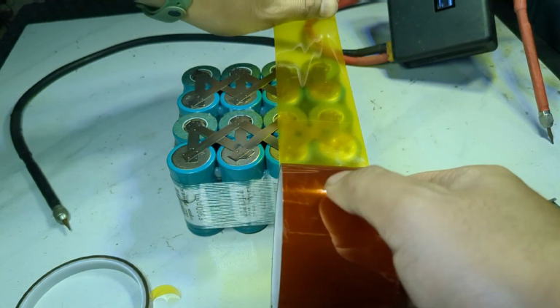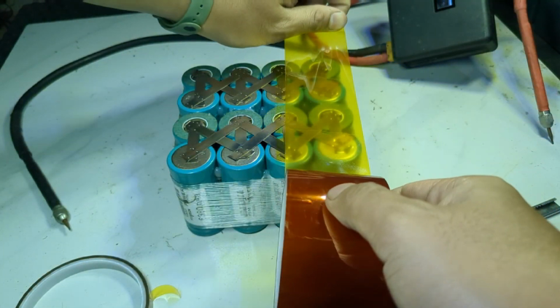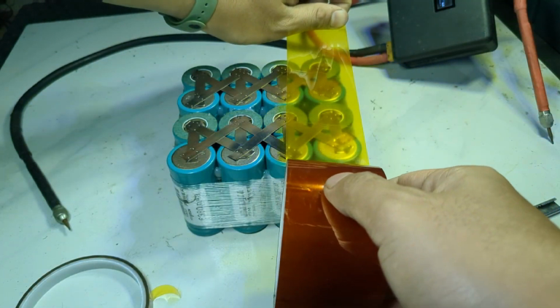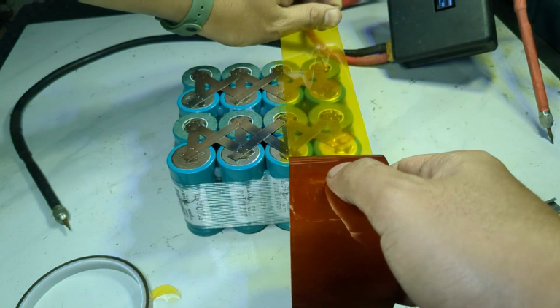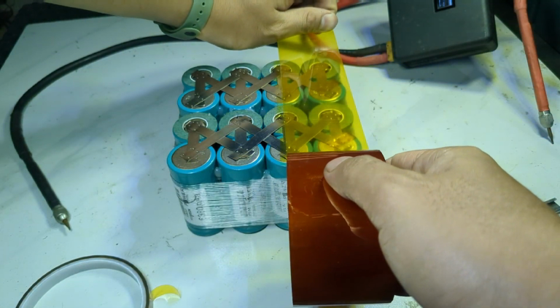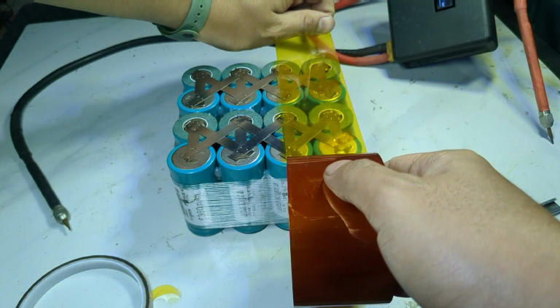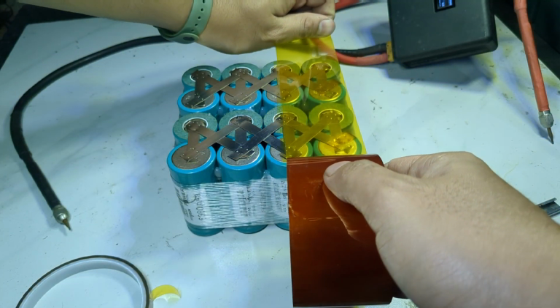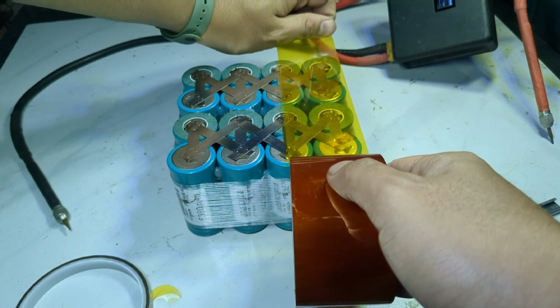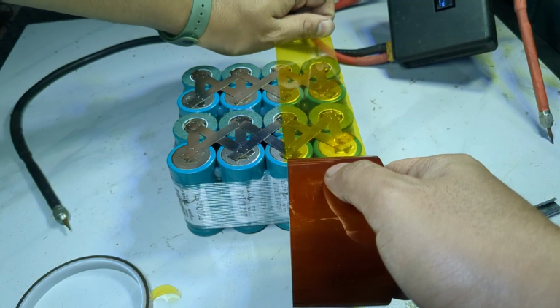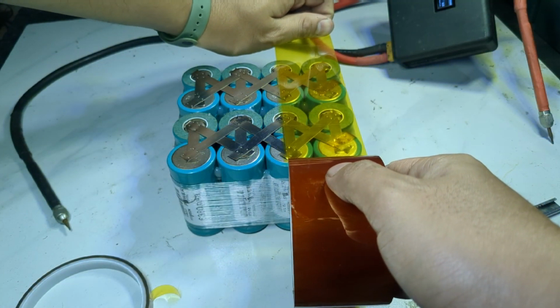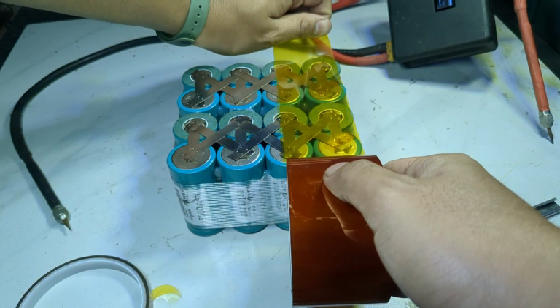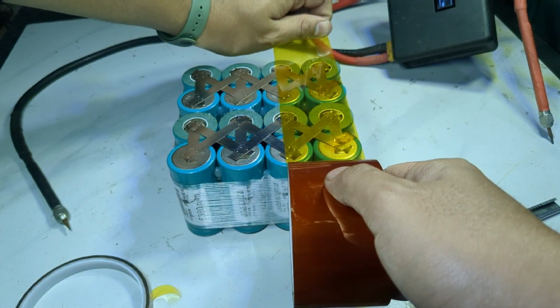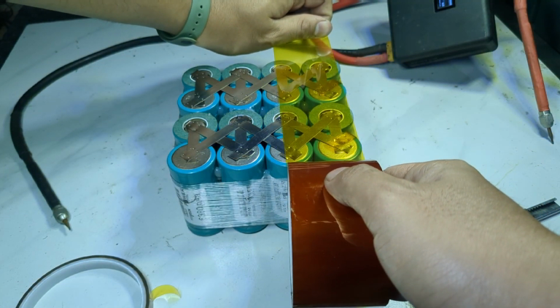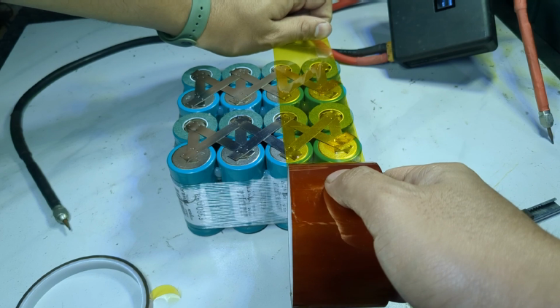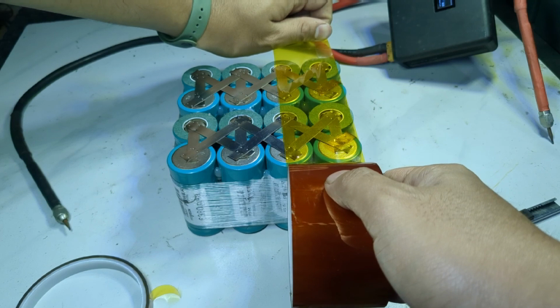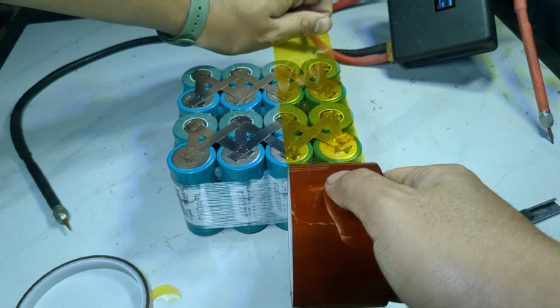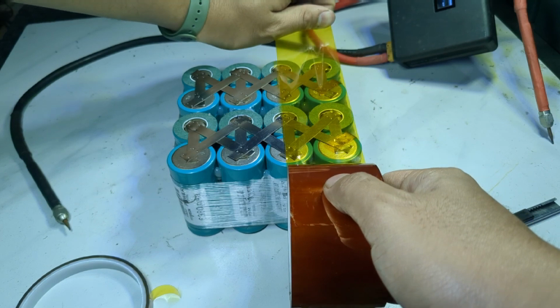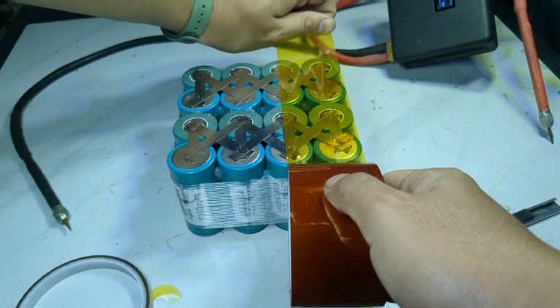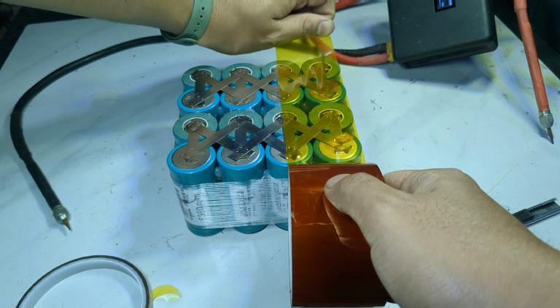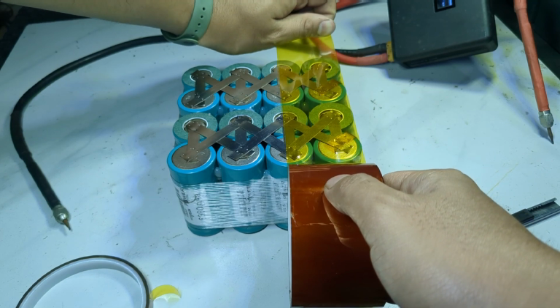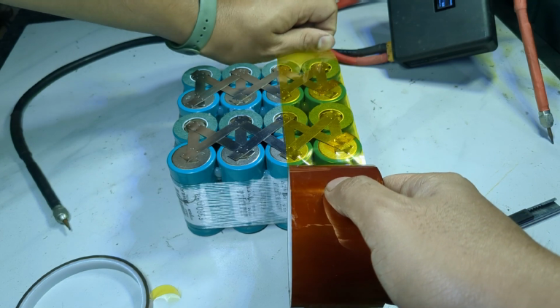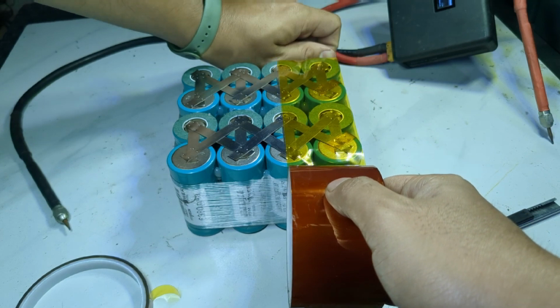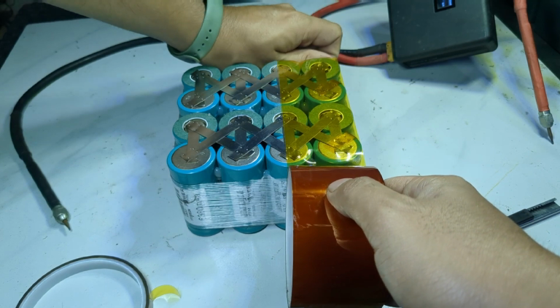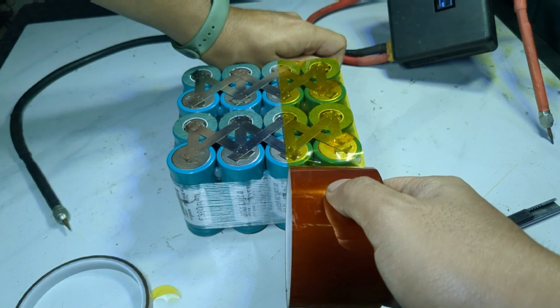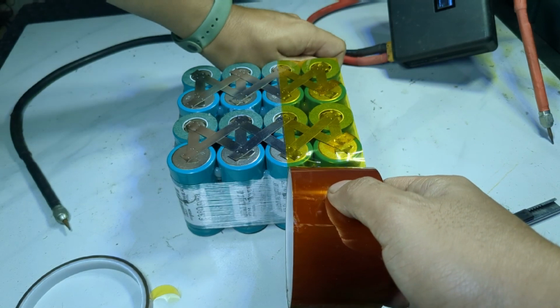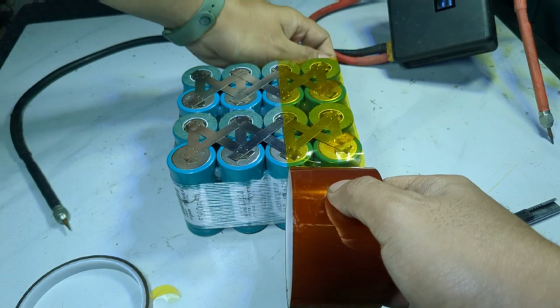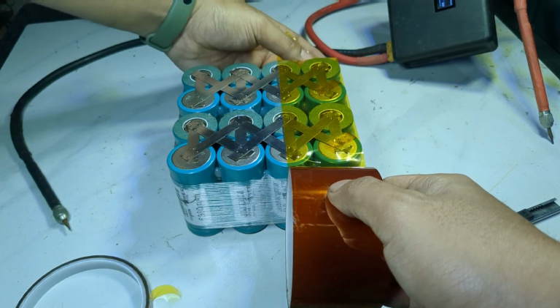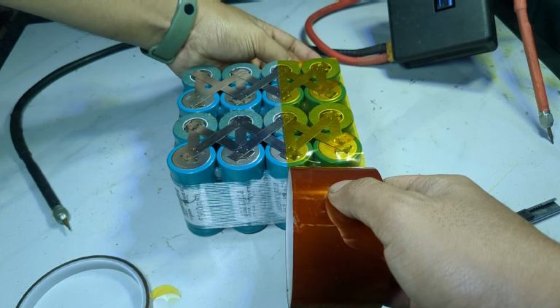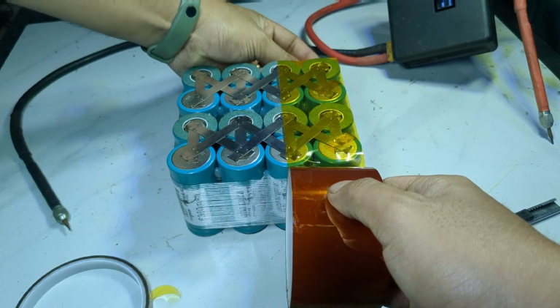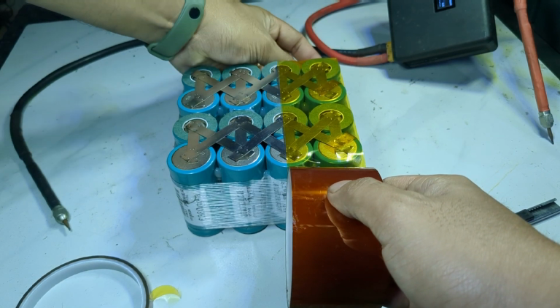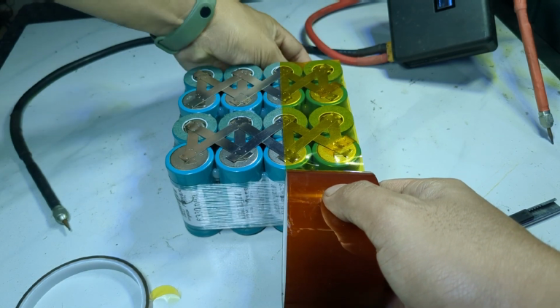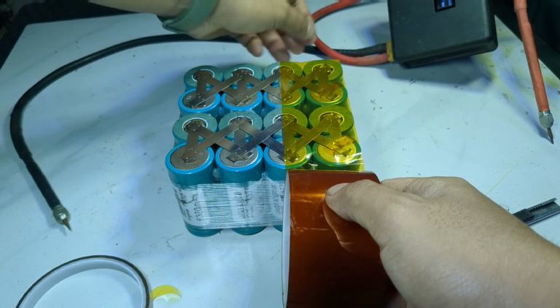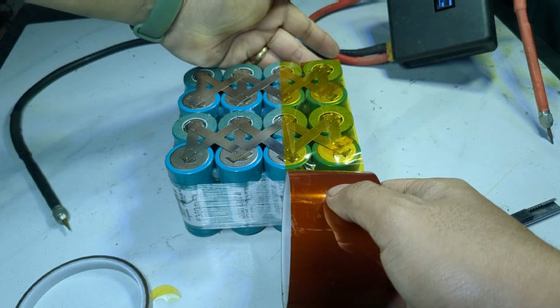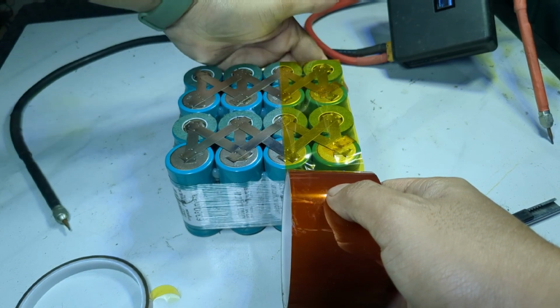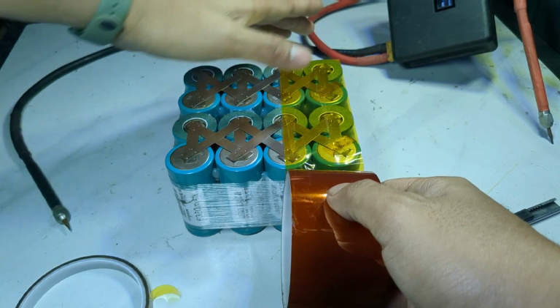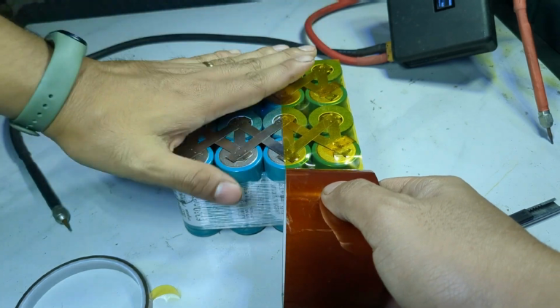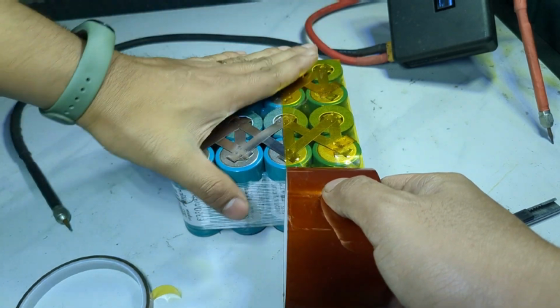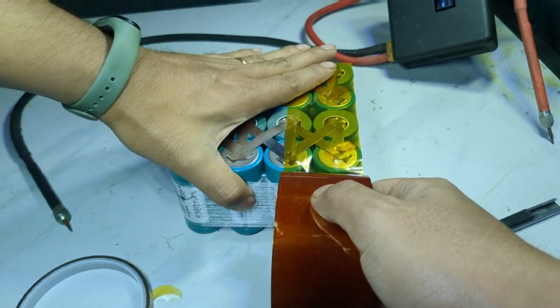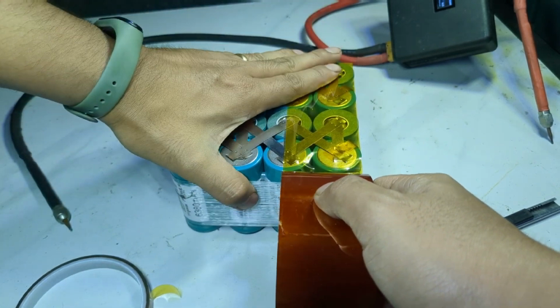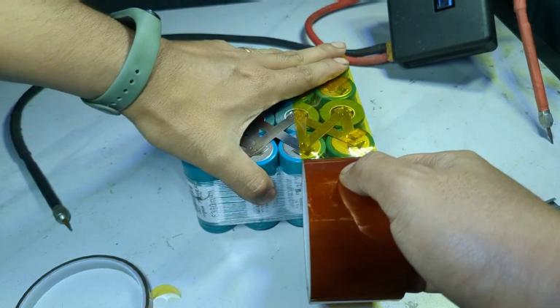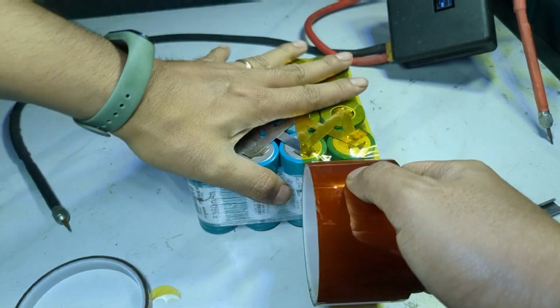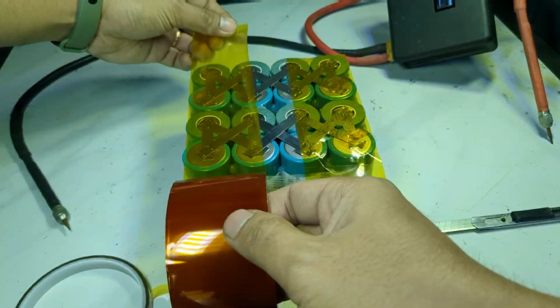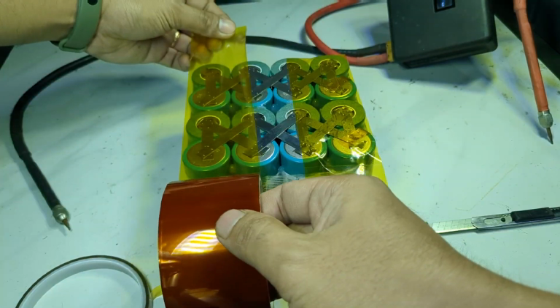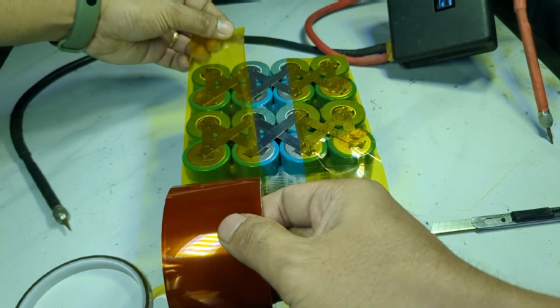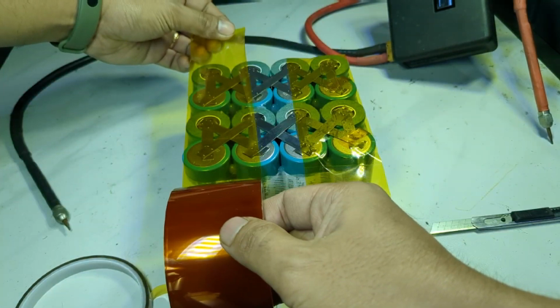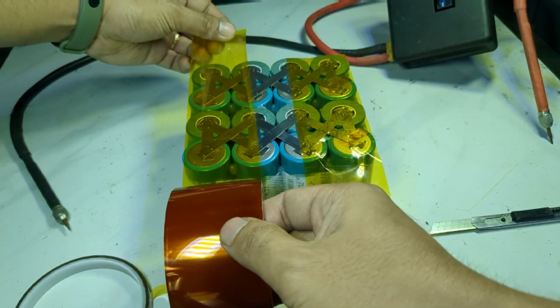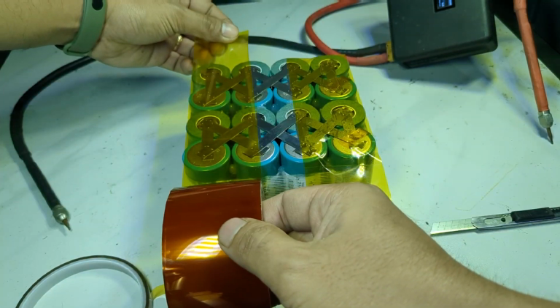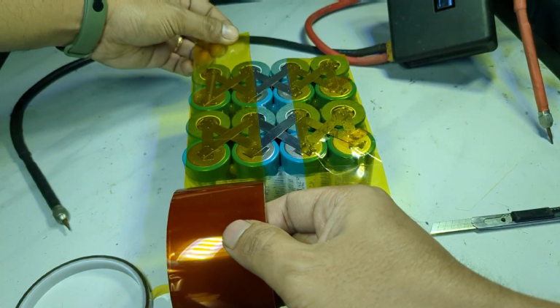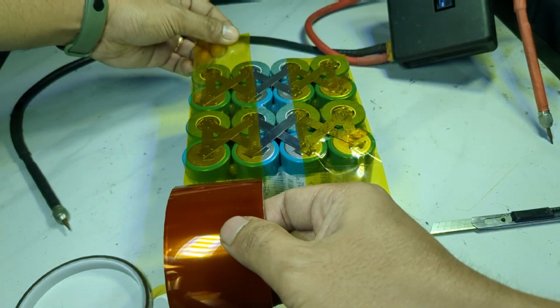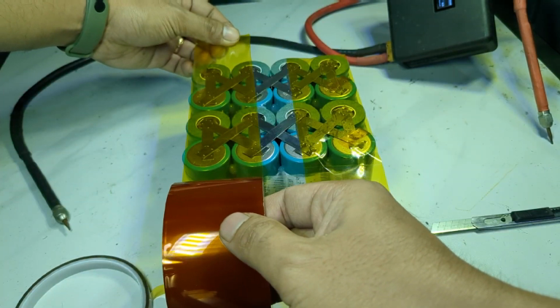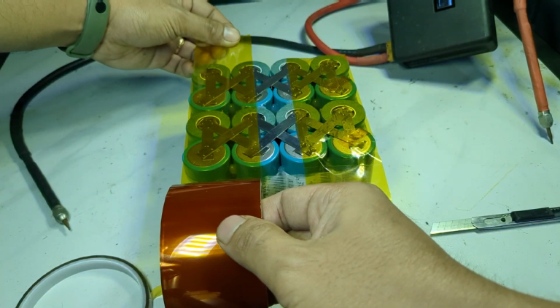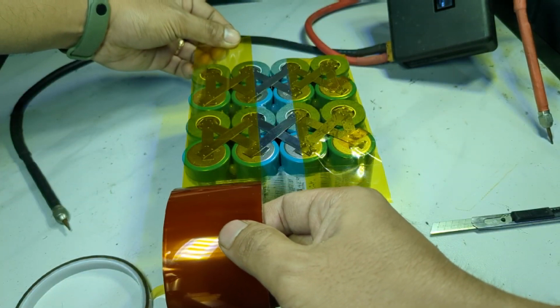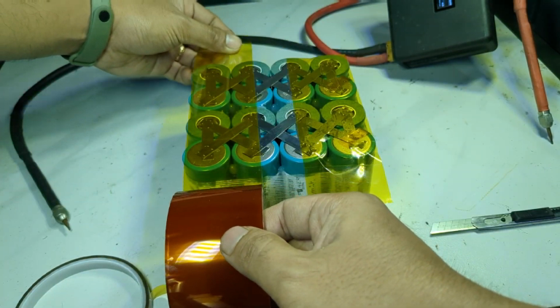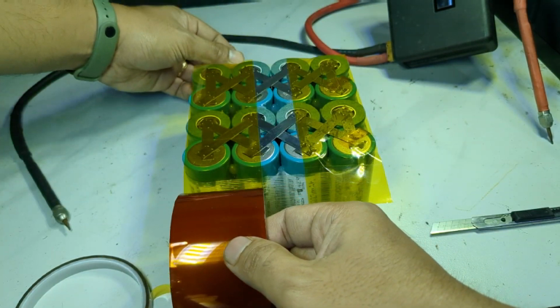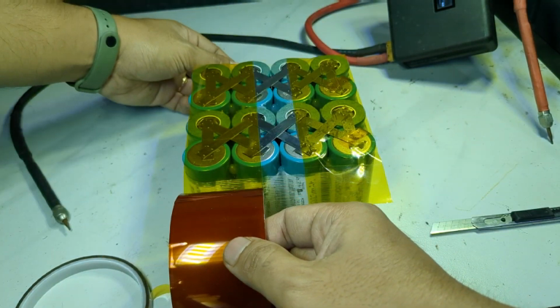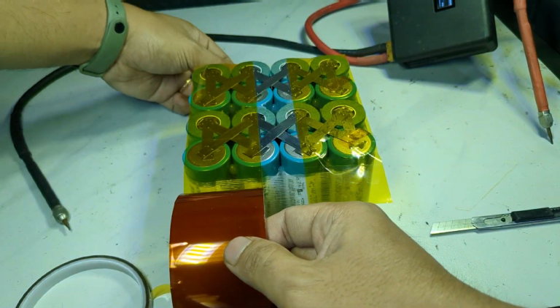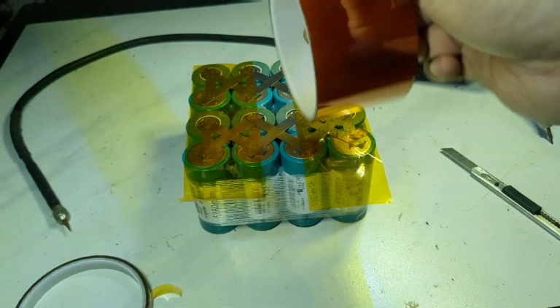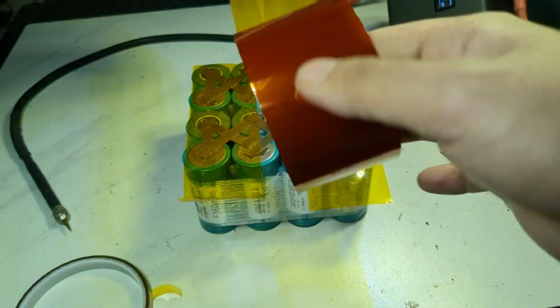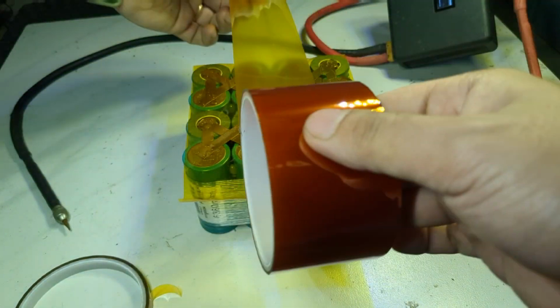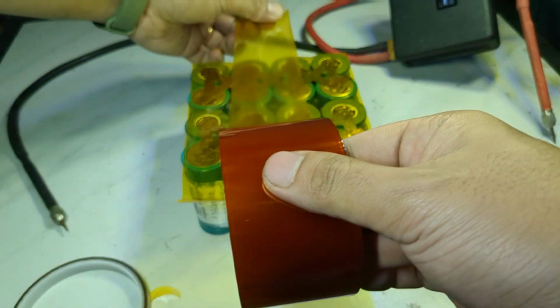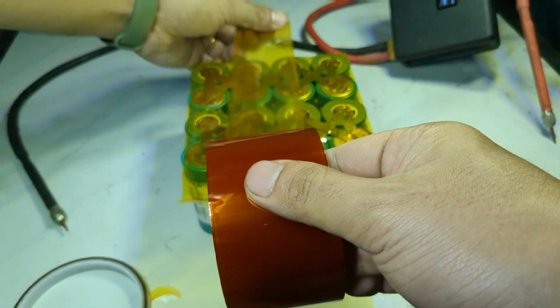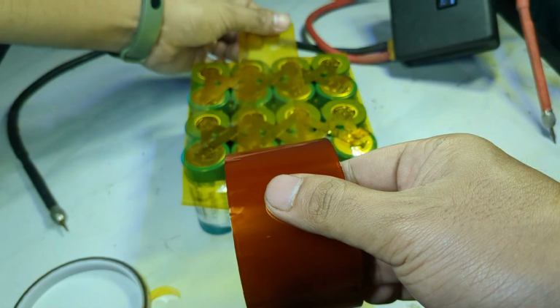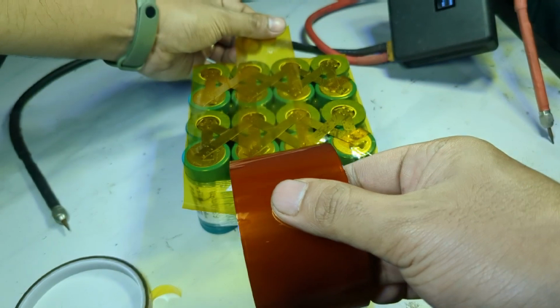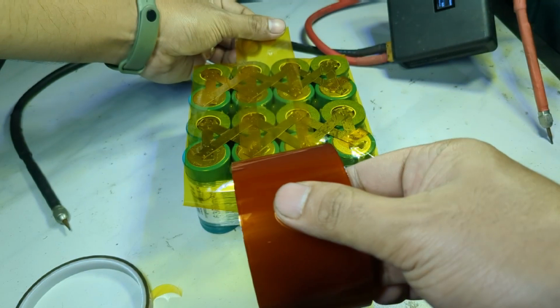We also put Kapton tape to prevent rust on the battery and the tabbing wires.